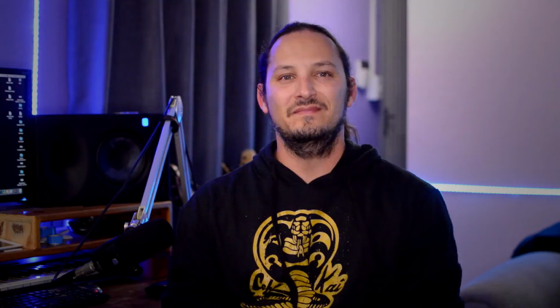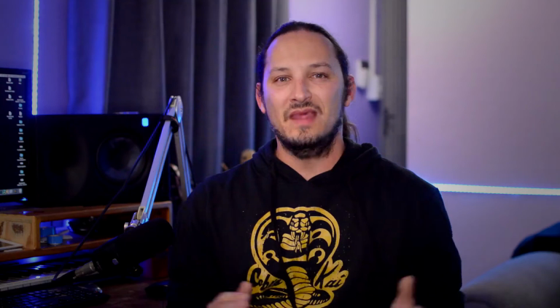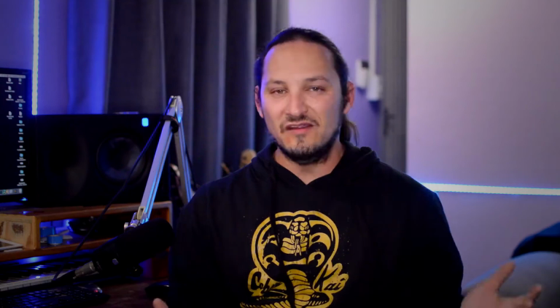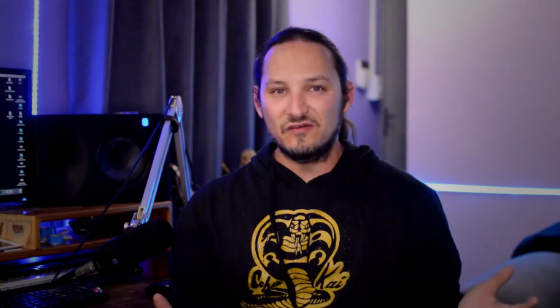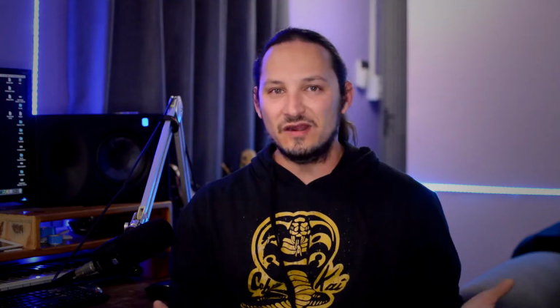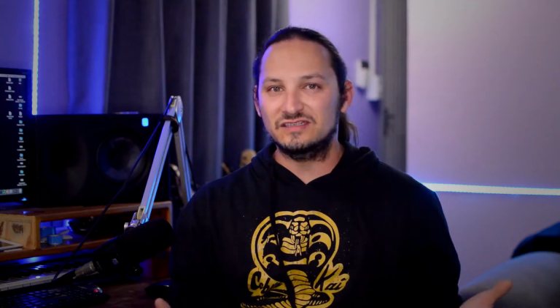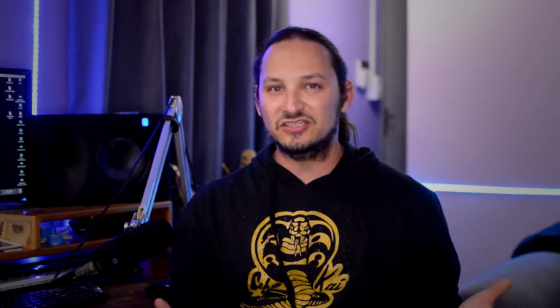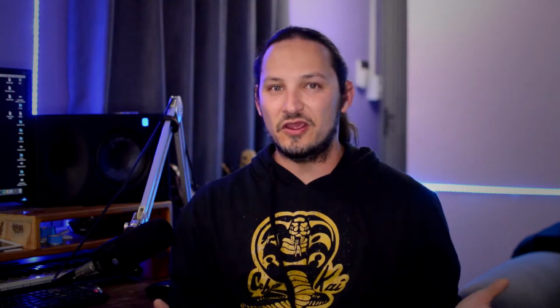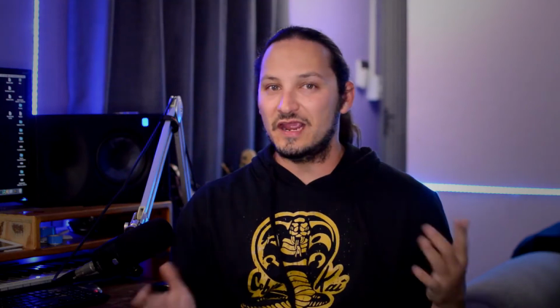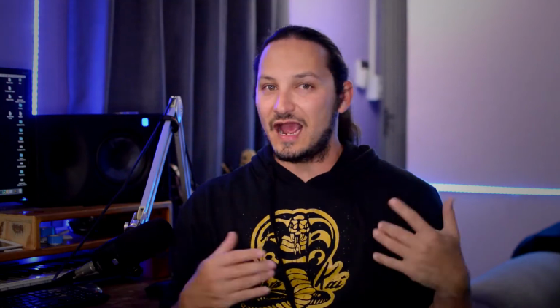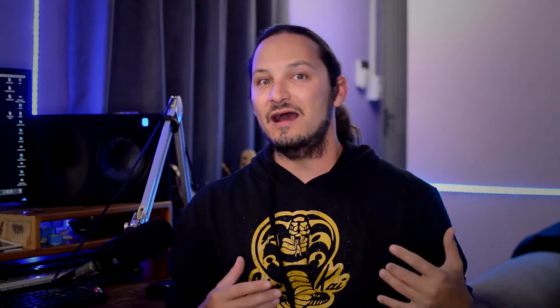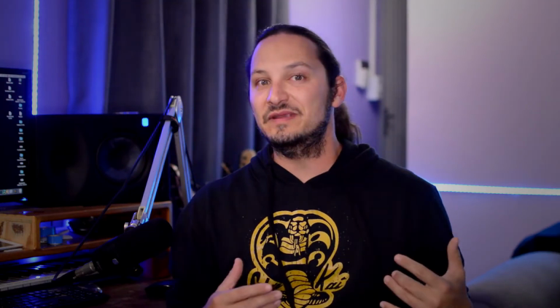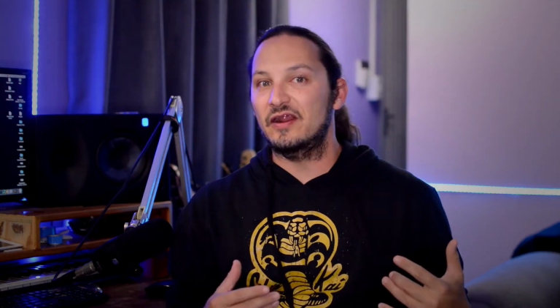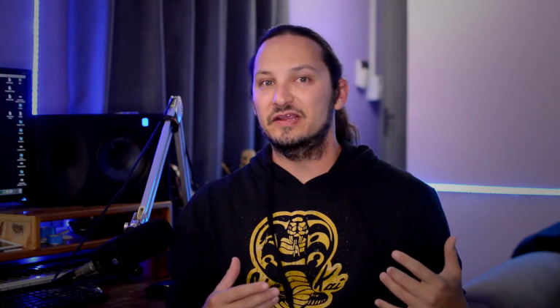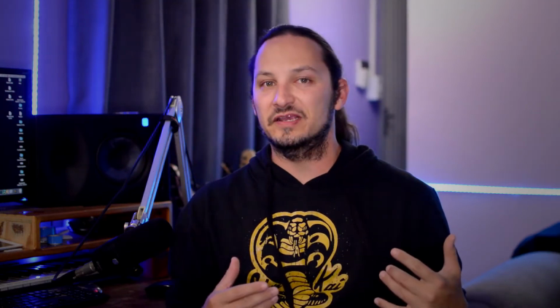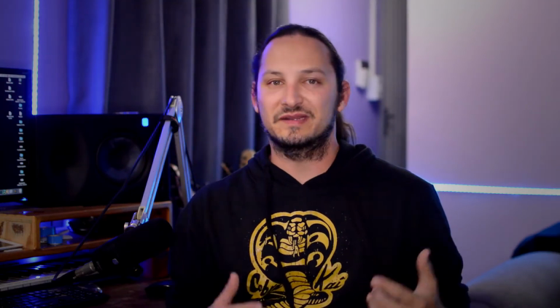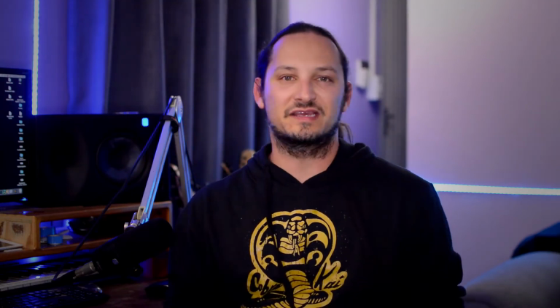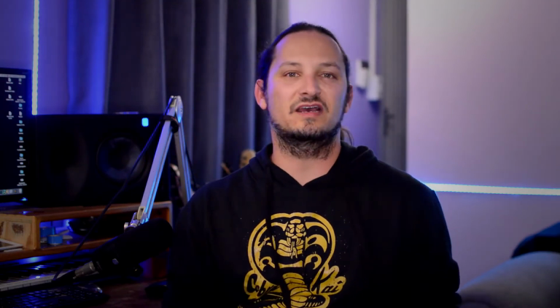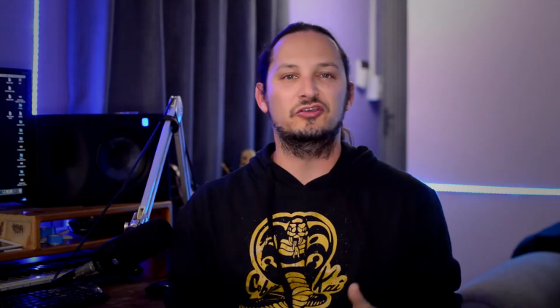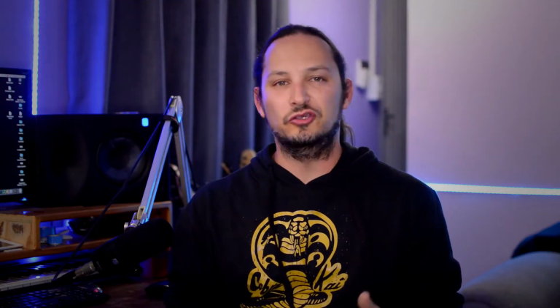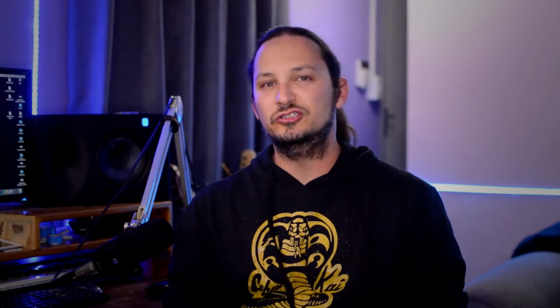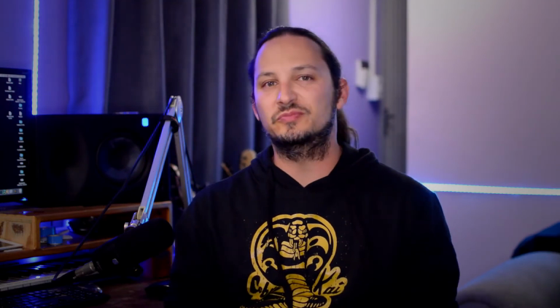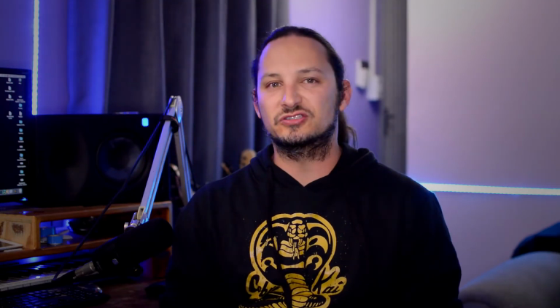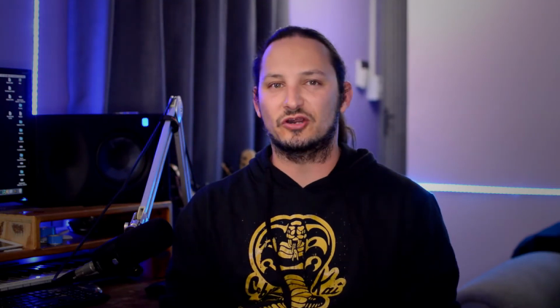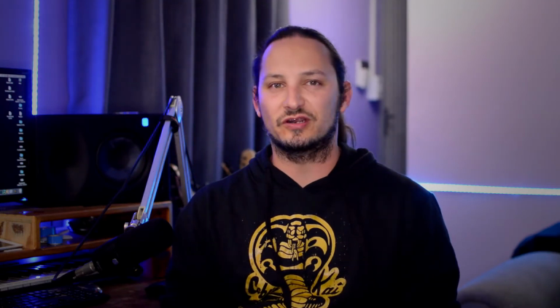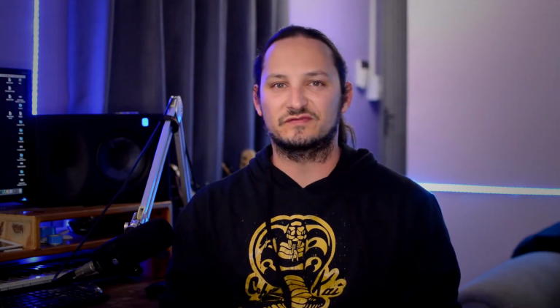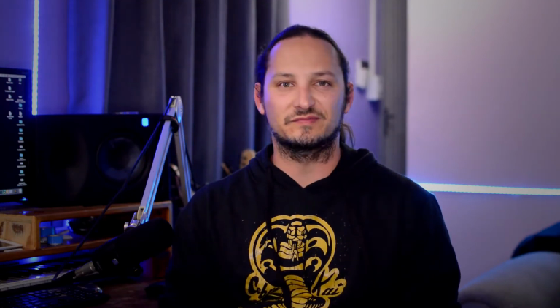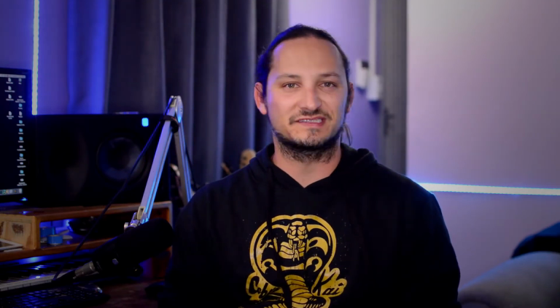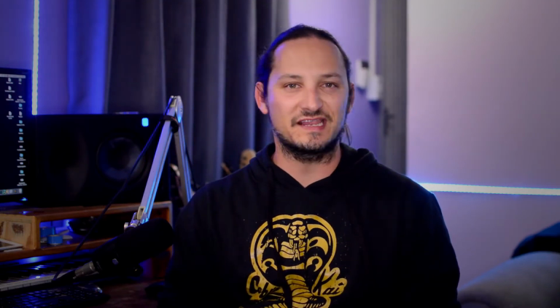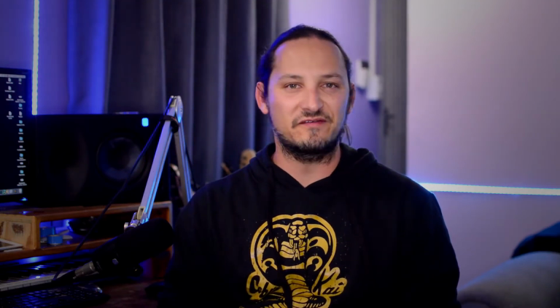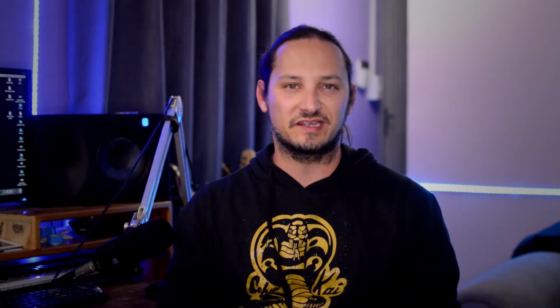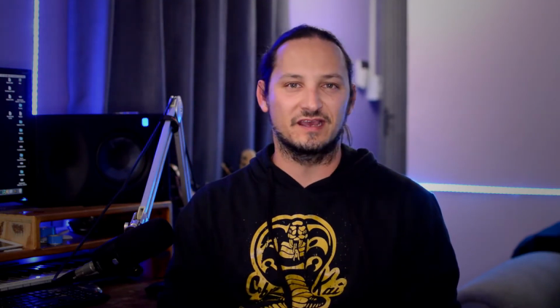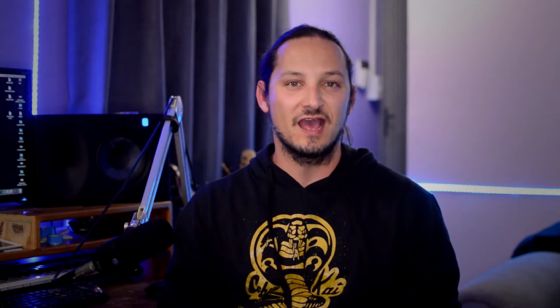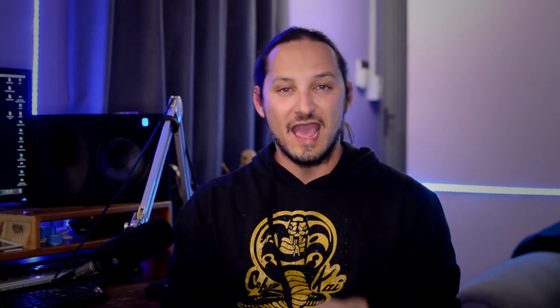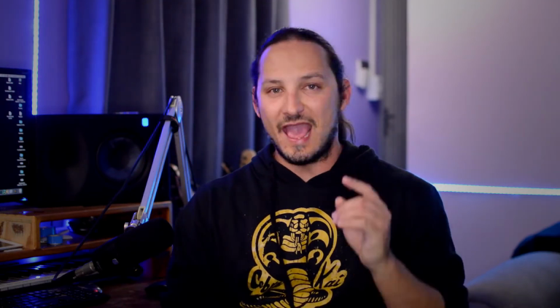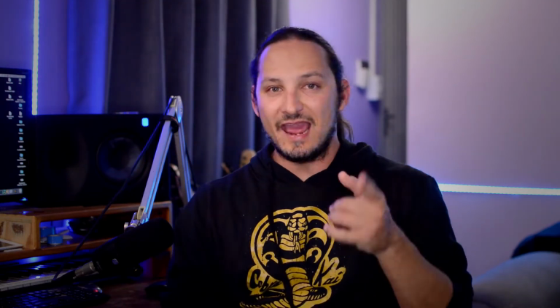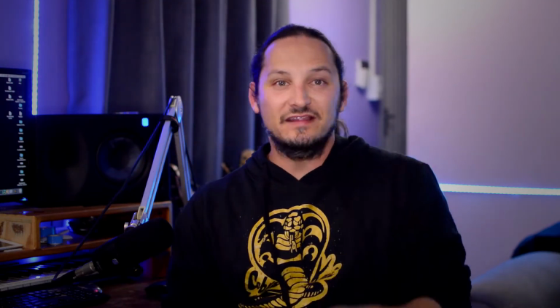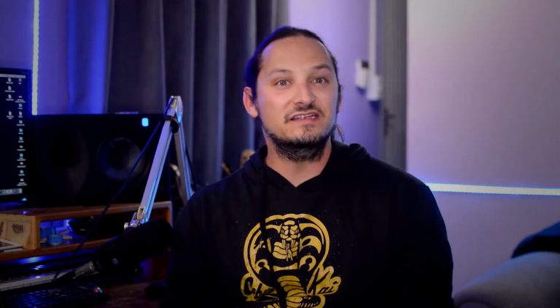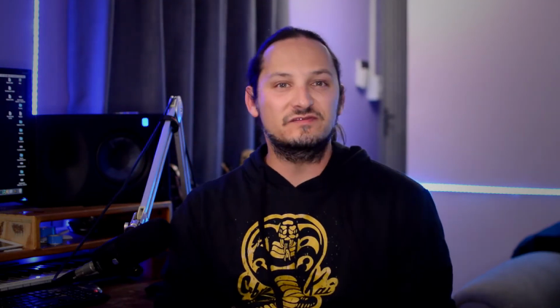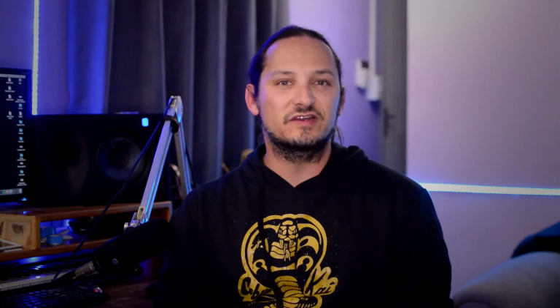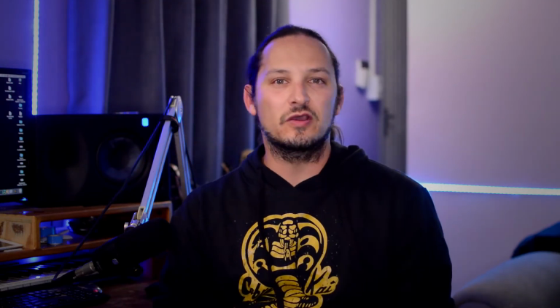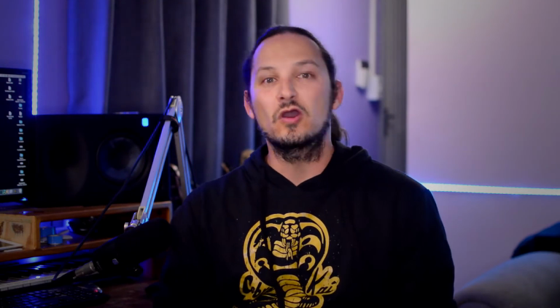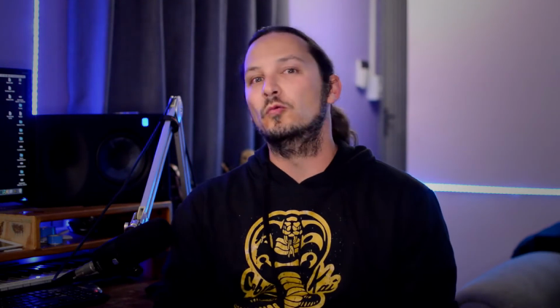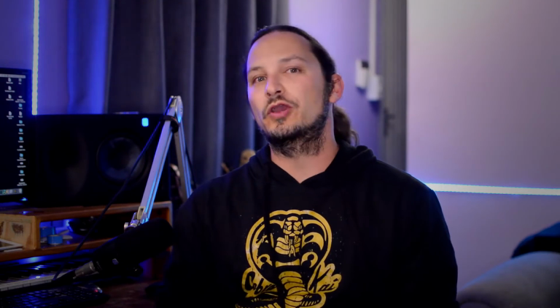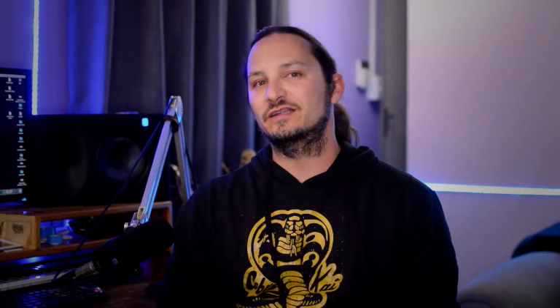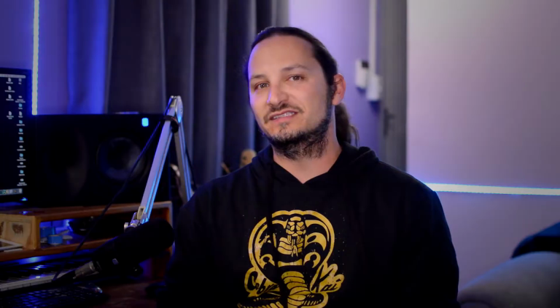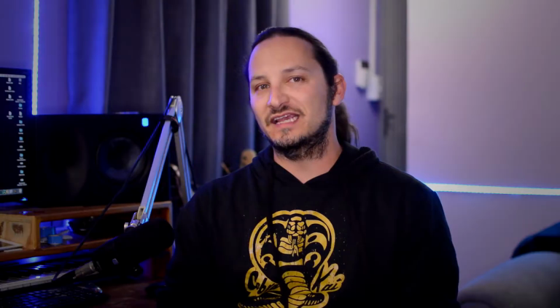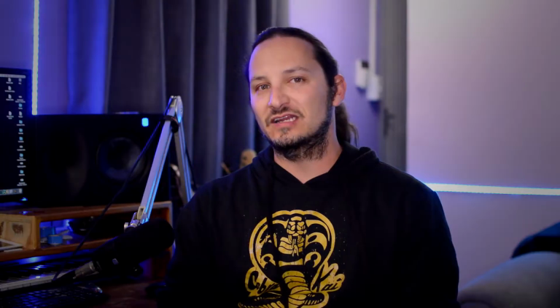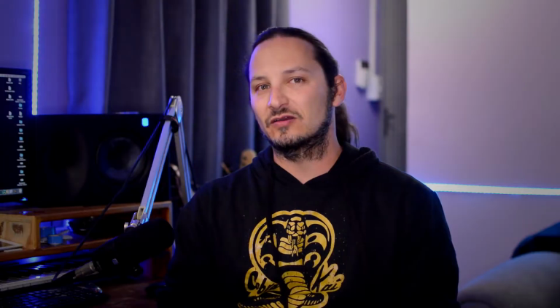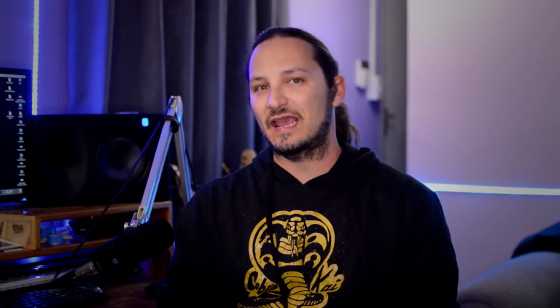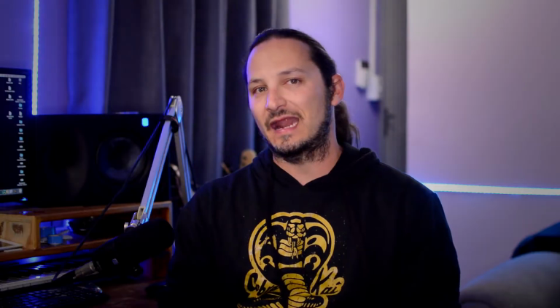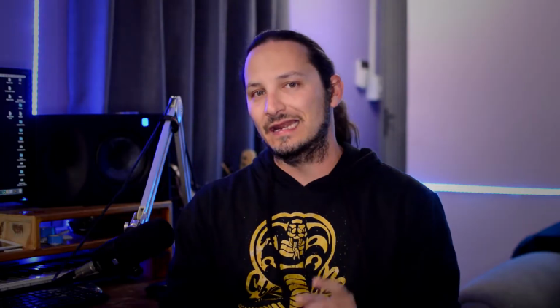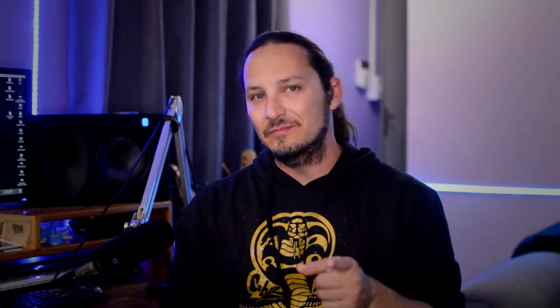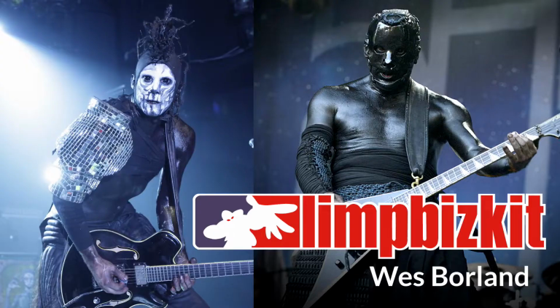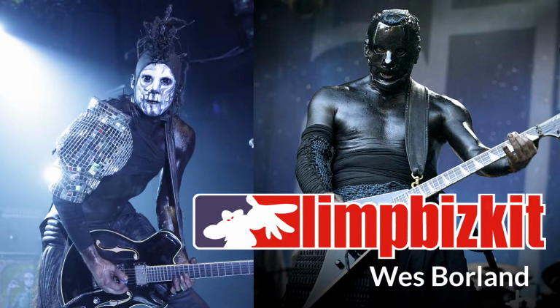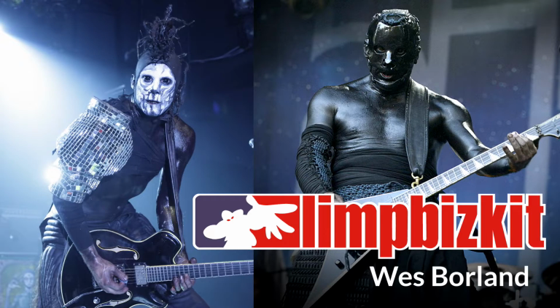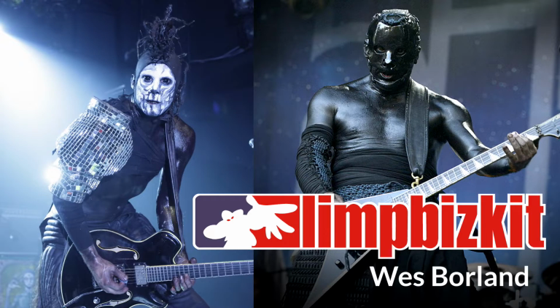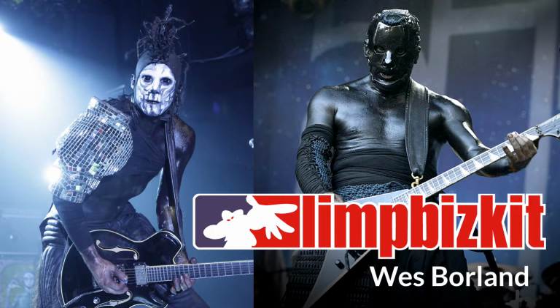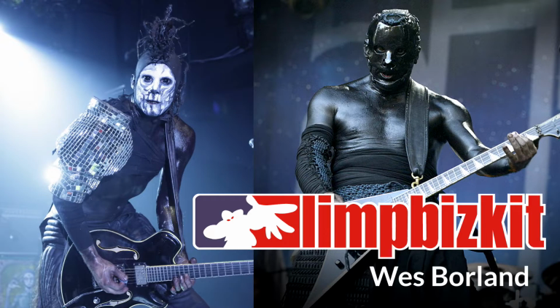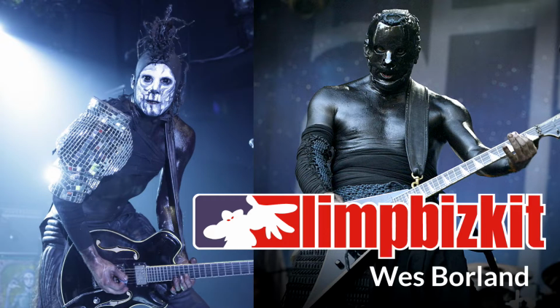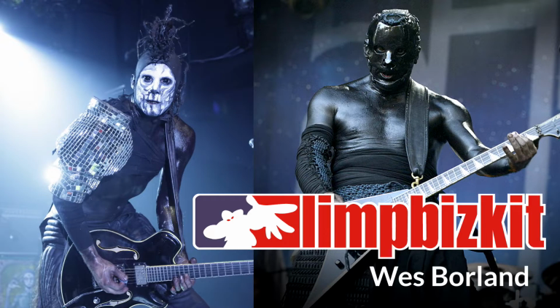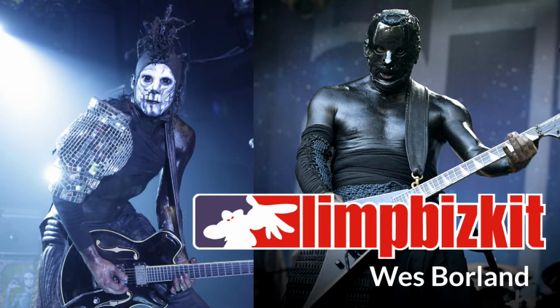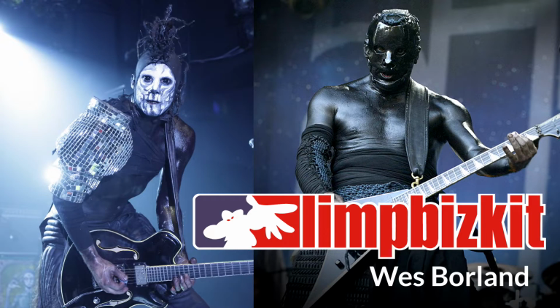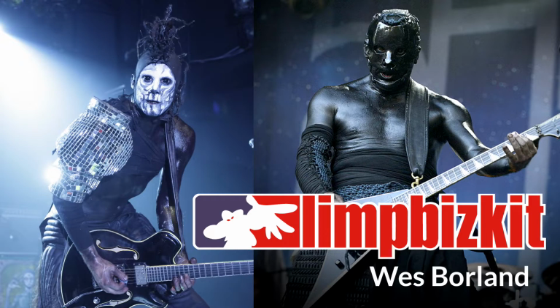Hey everyone, how's it going? I'm Gary Hibner here, a YouTube guitarist from South Africa, and in this video we're going to take a look at Limp Bizkit's Wes Borland.